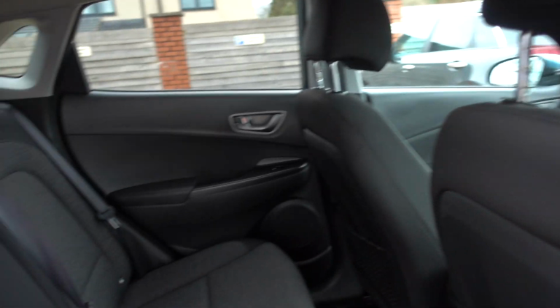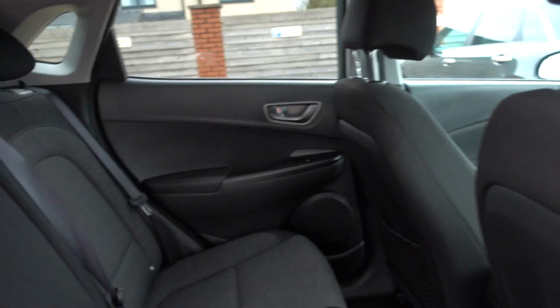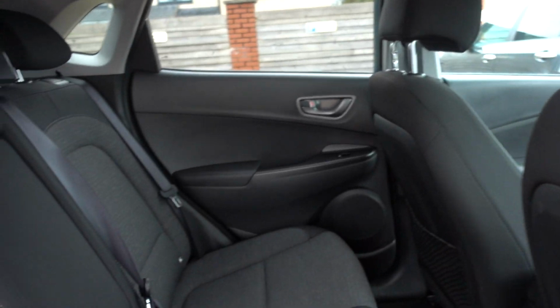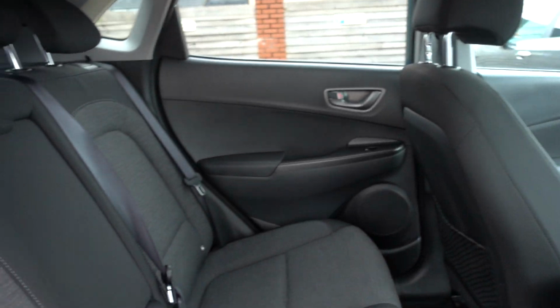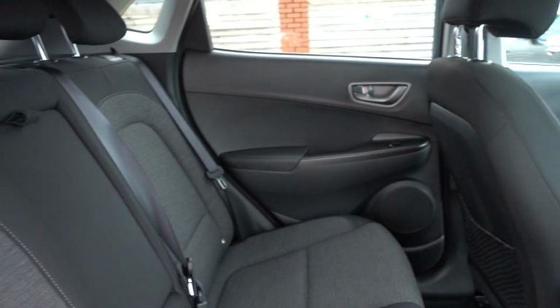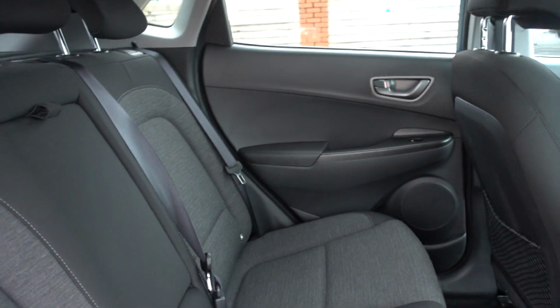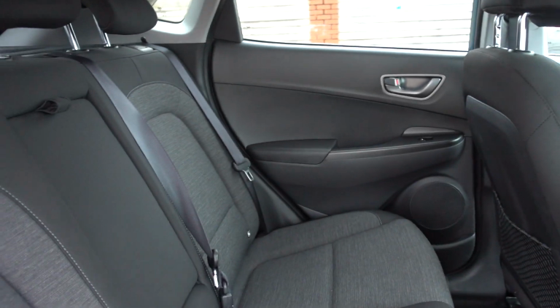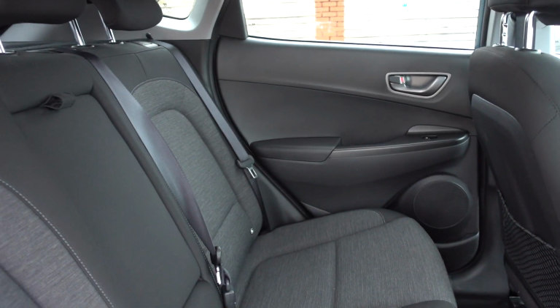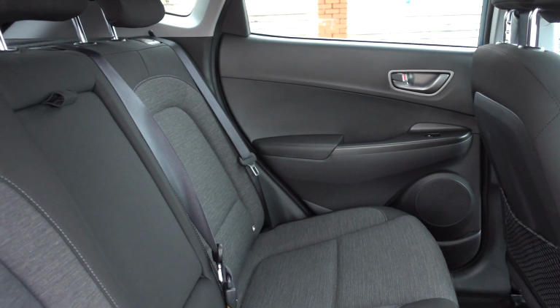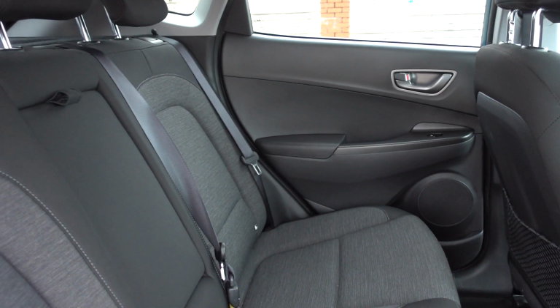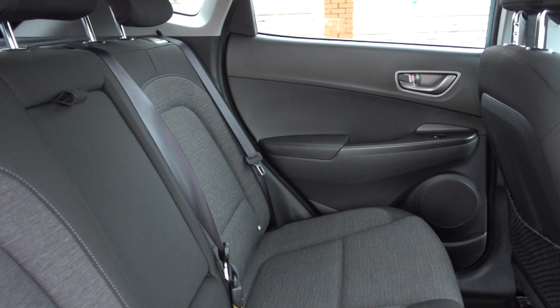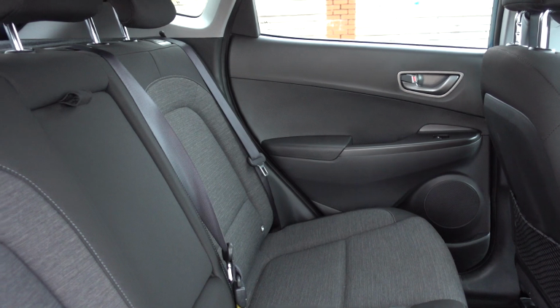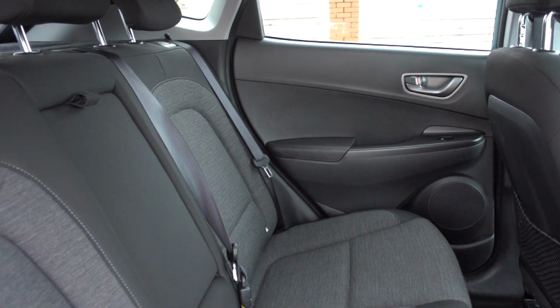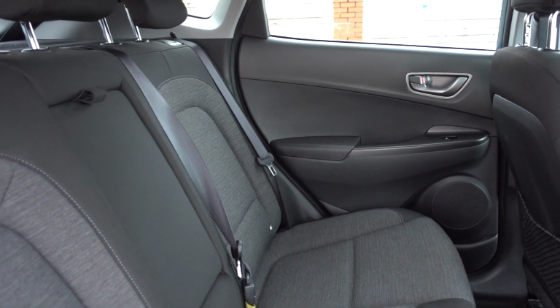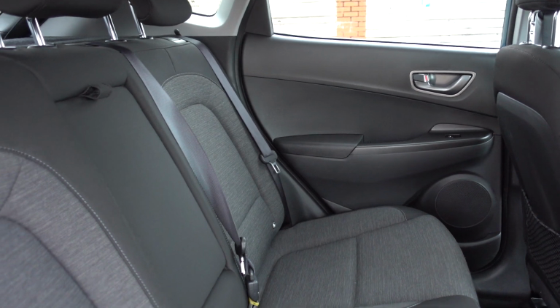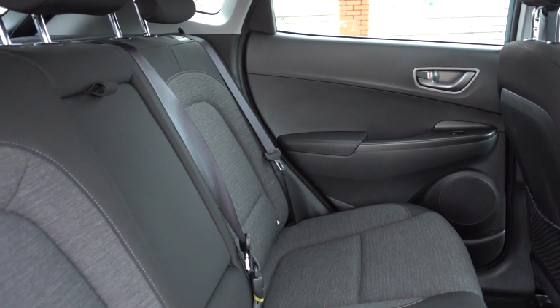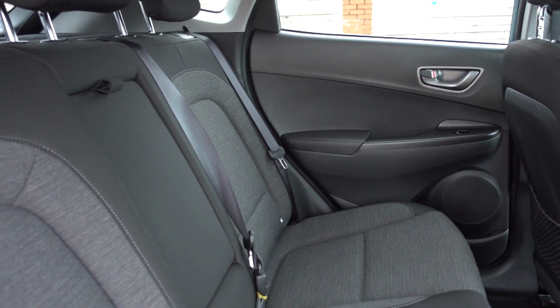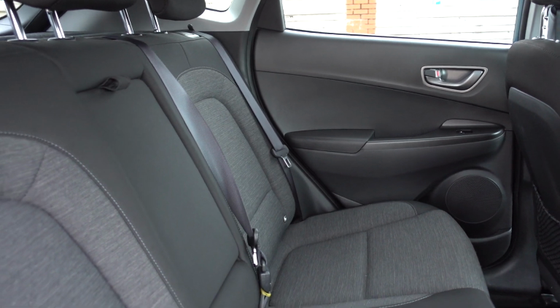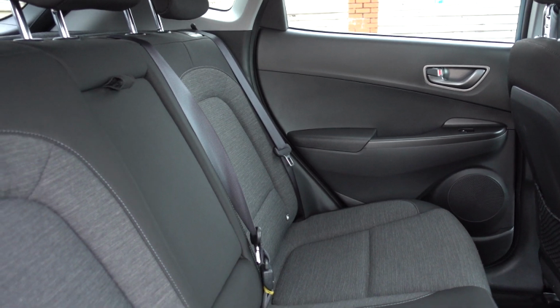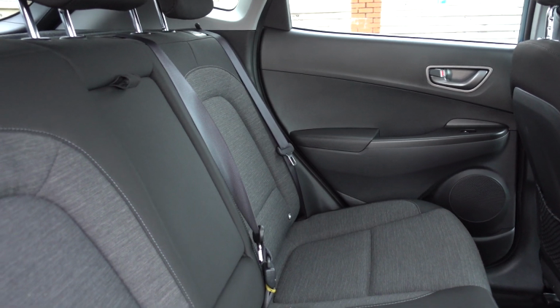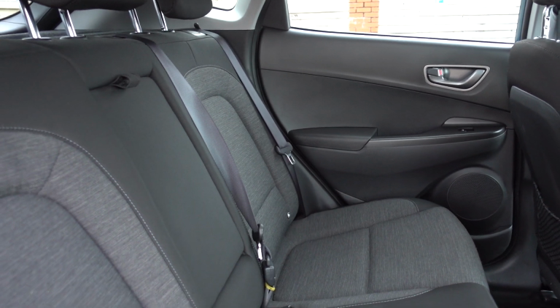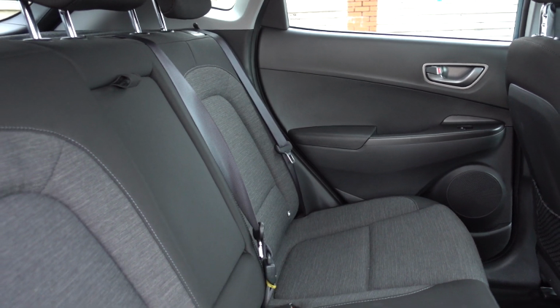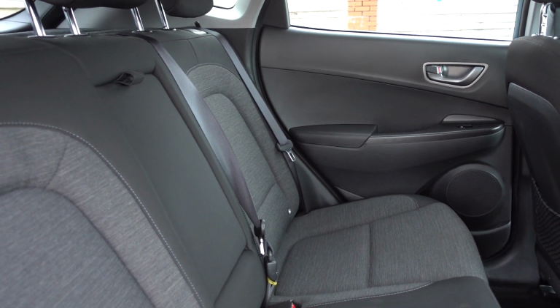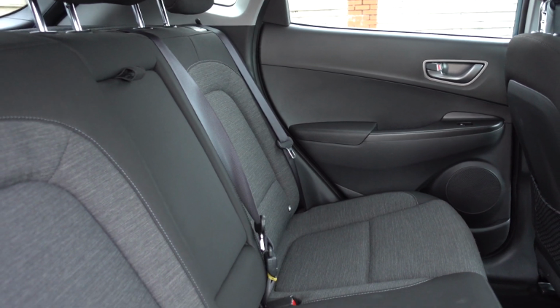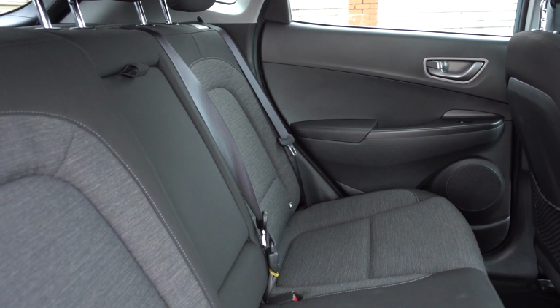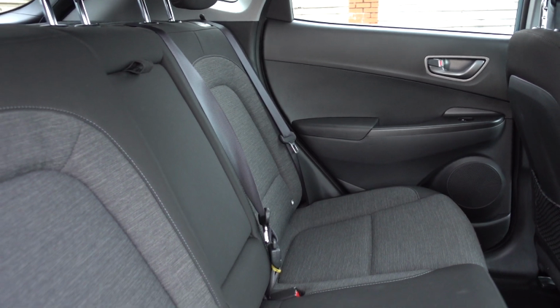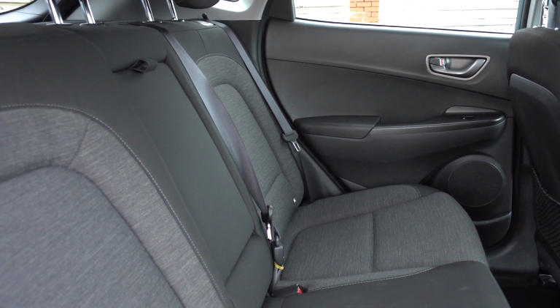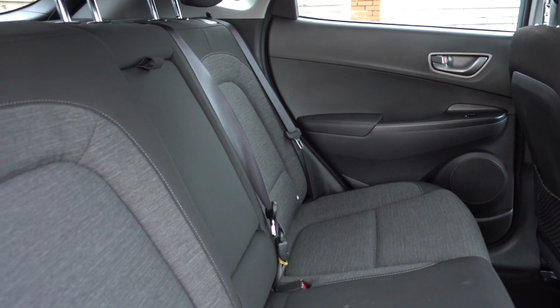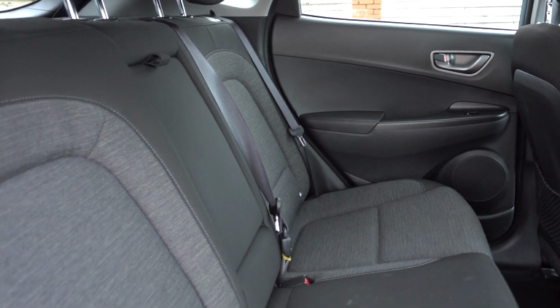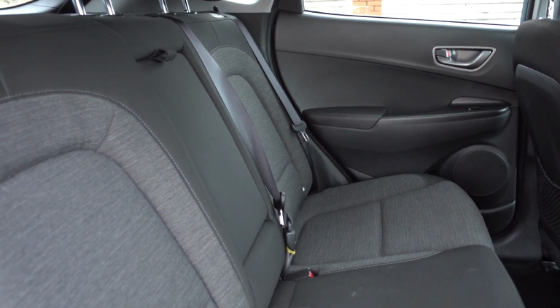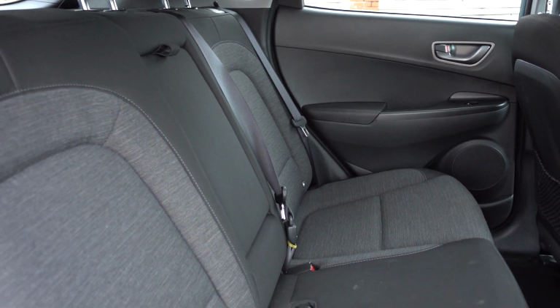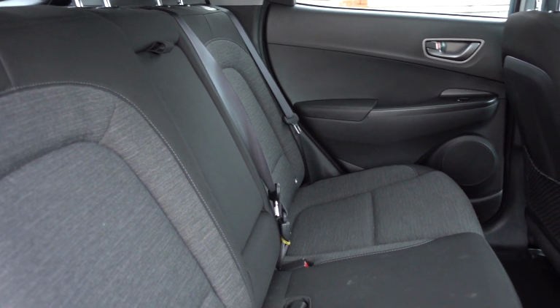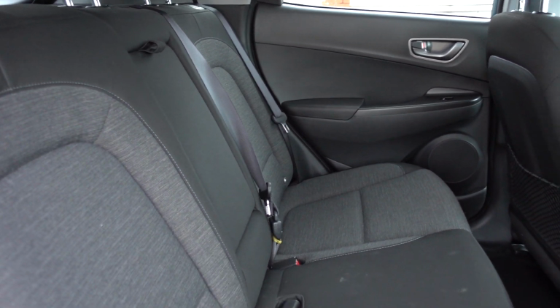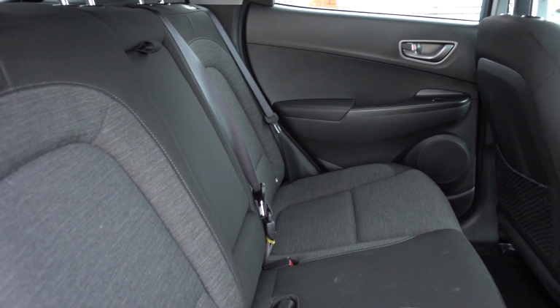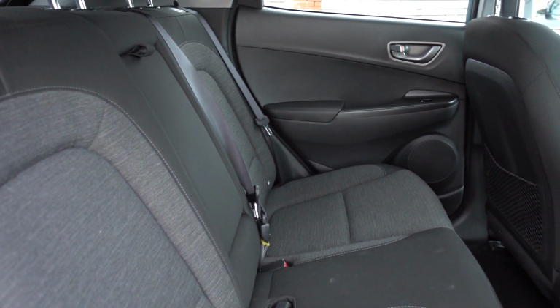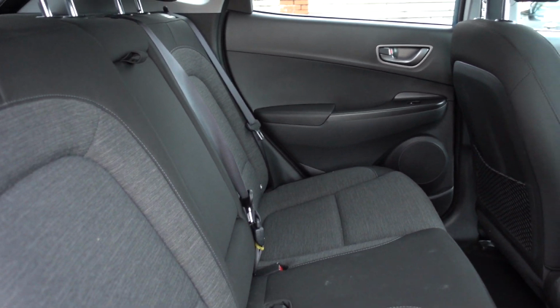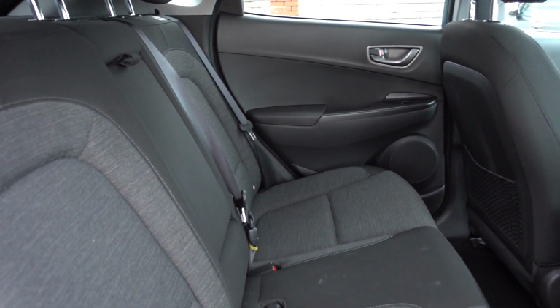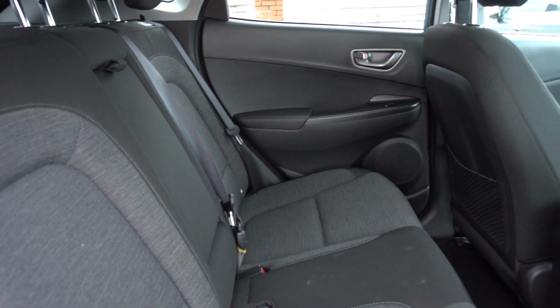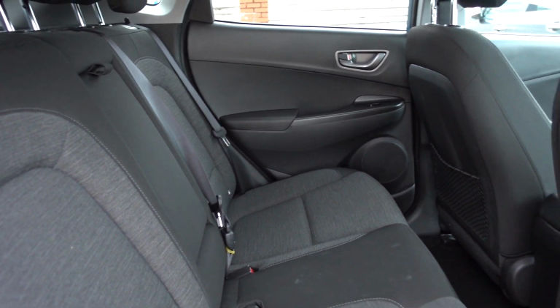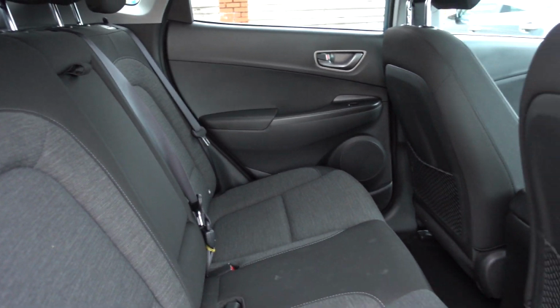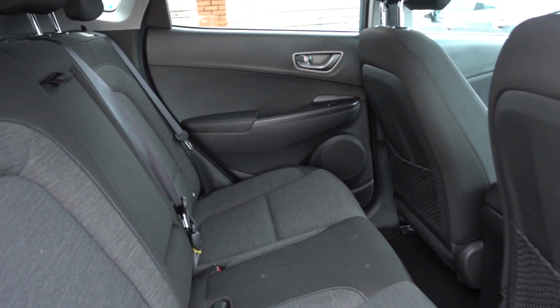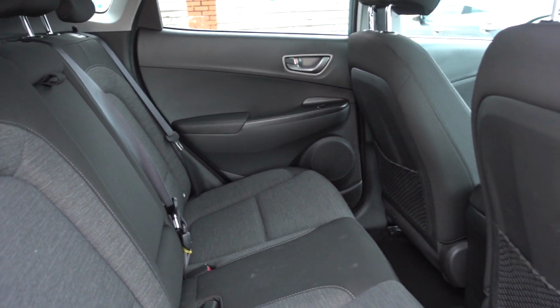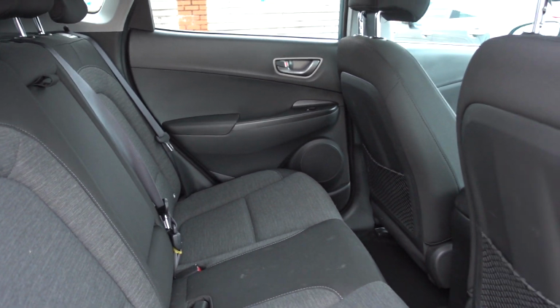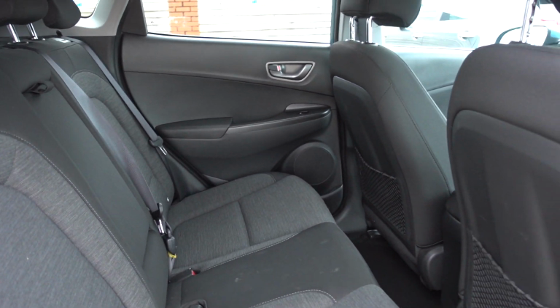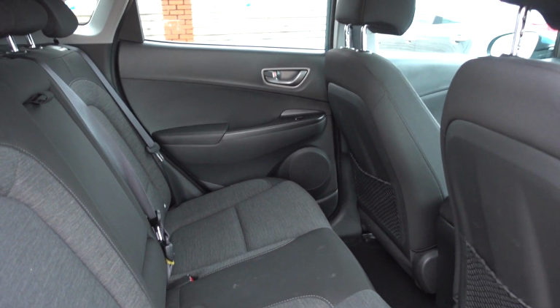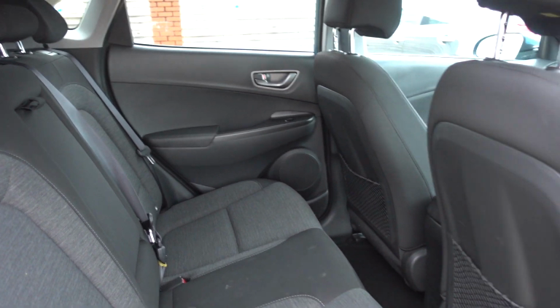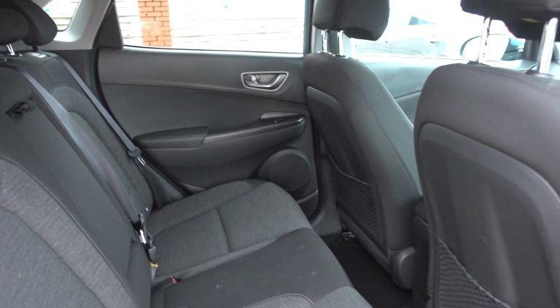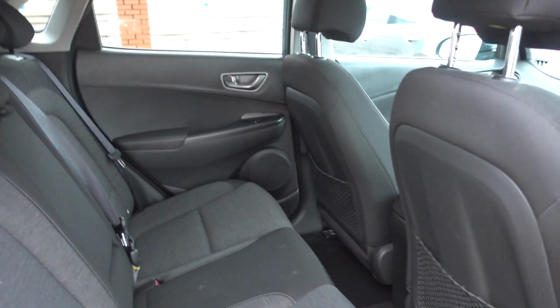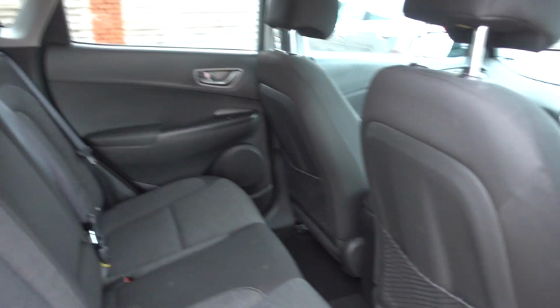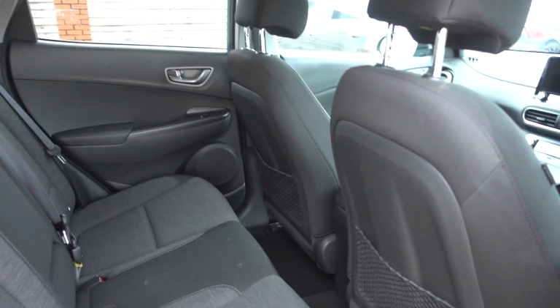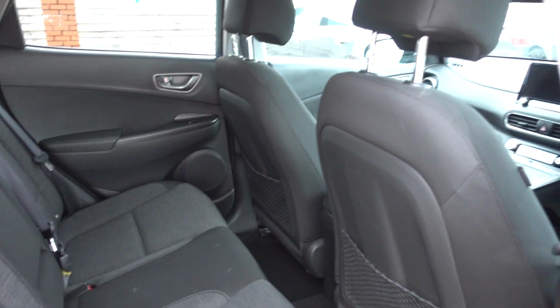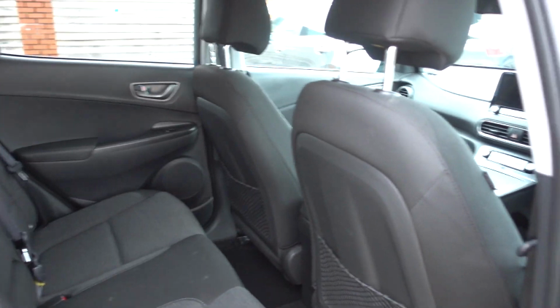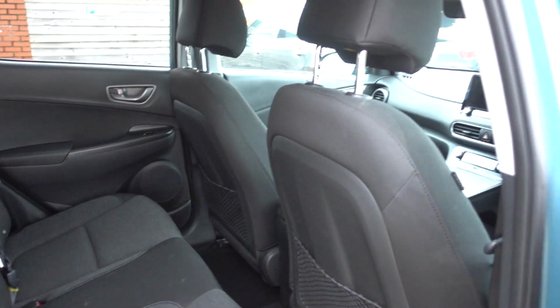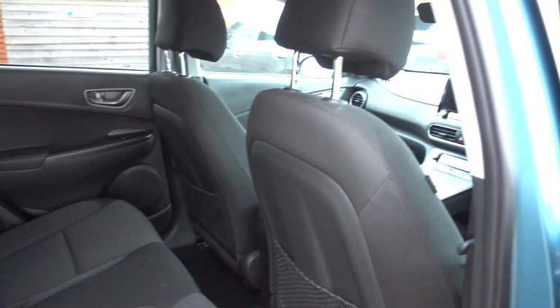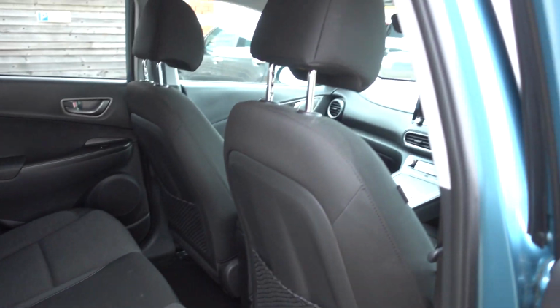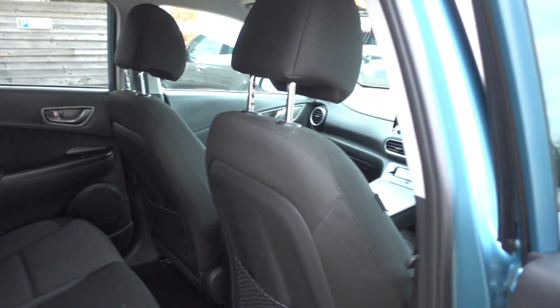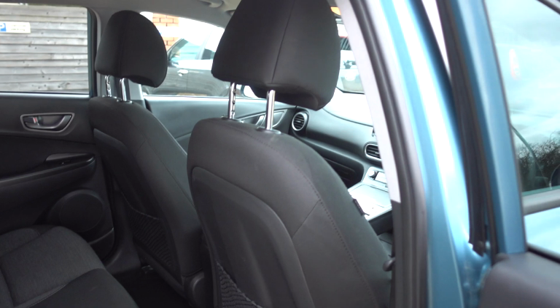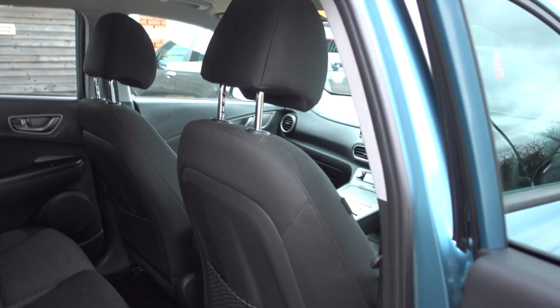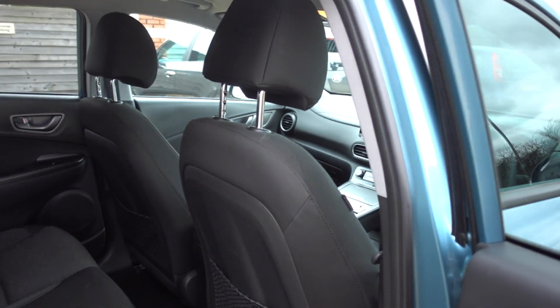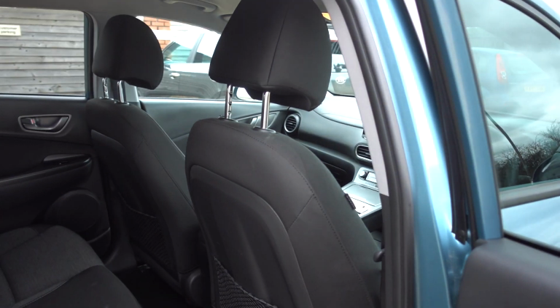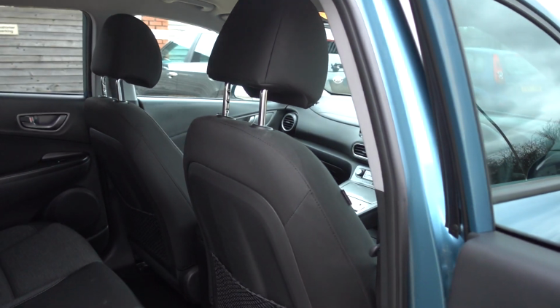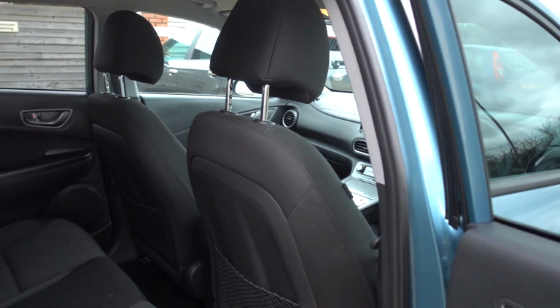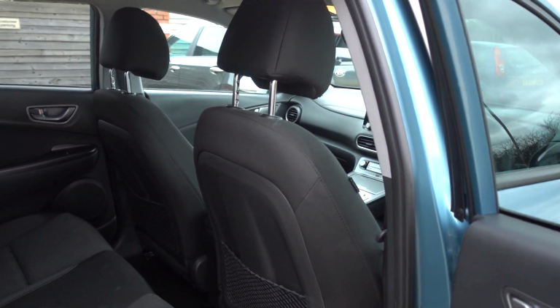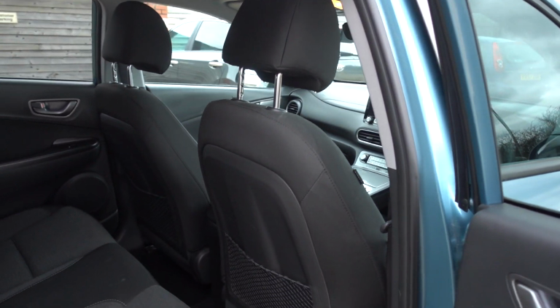The condition inside is just like the outside — absolutely excellent. It almost feels like a new car, really.